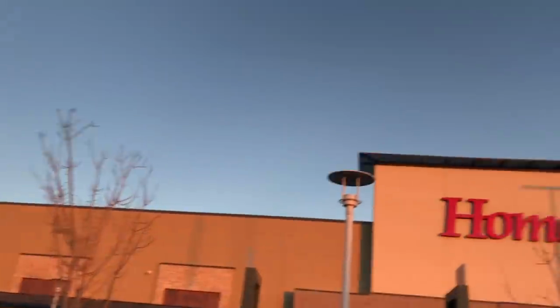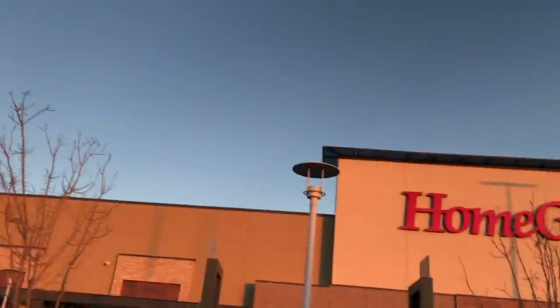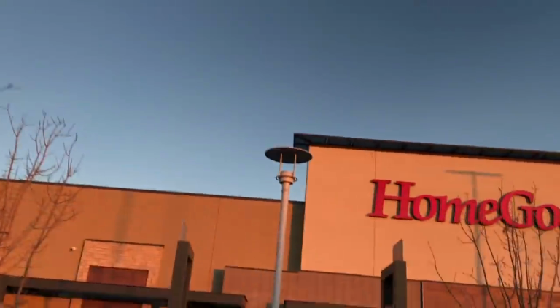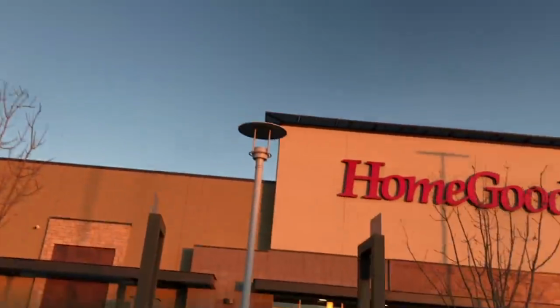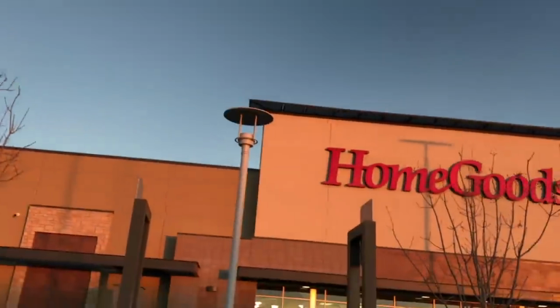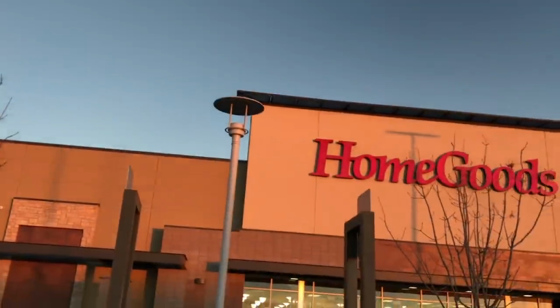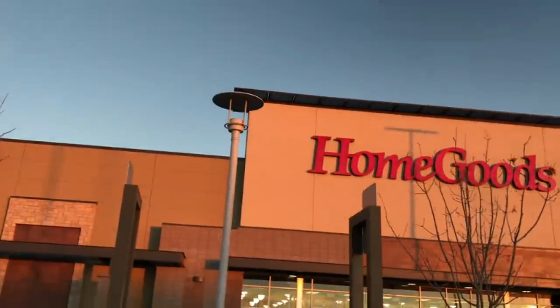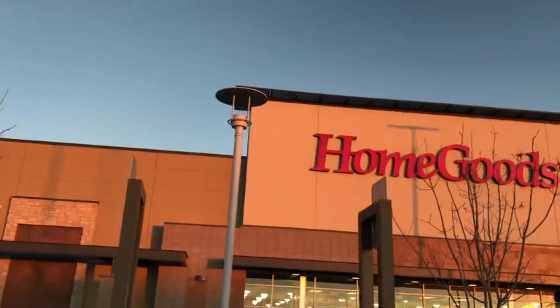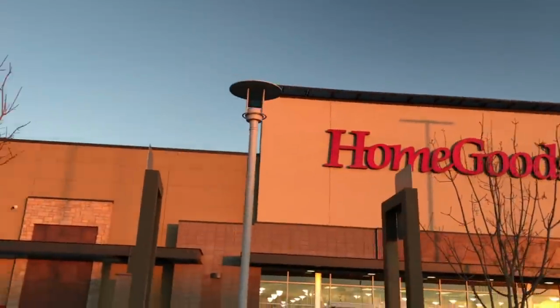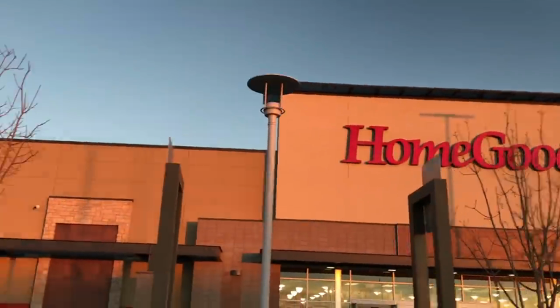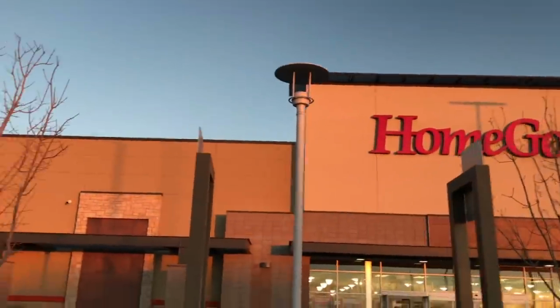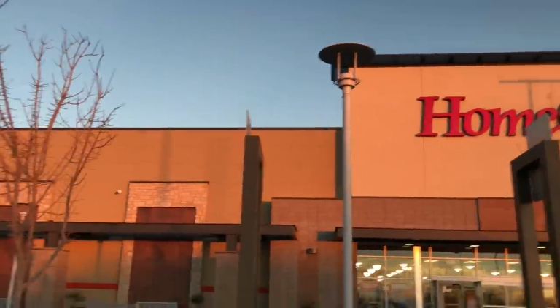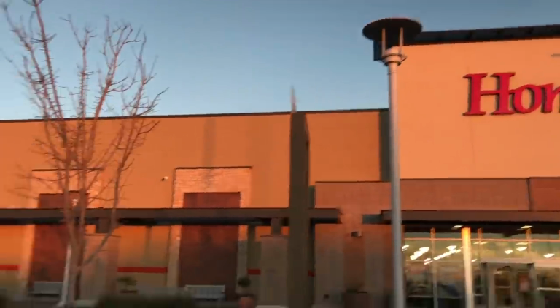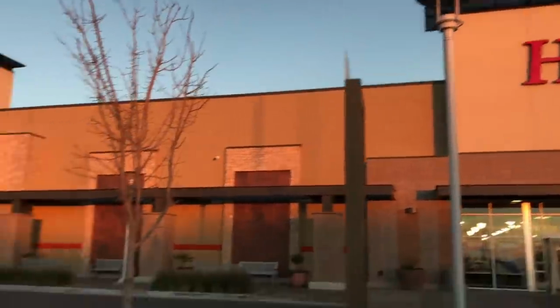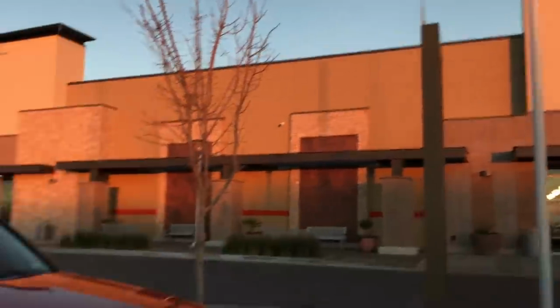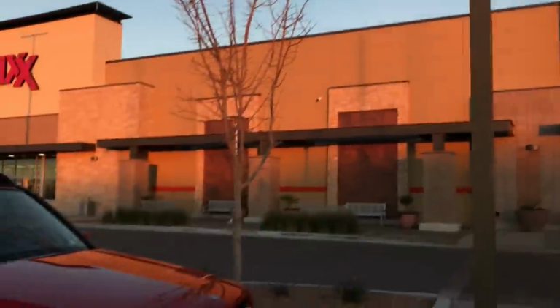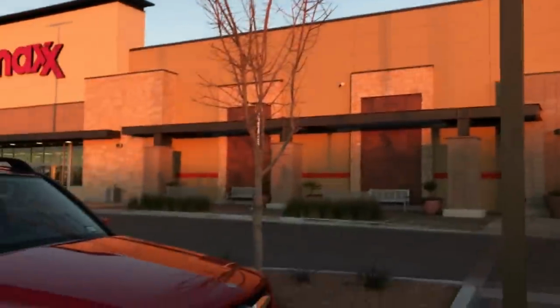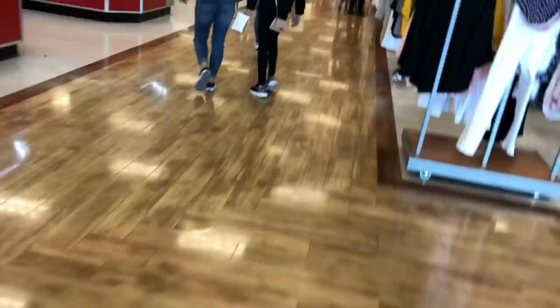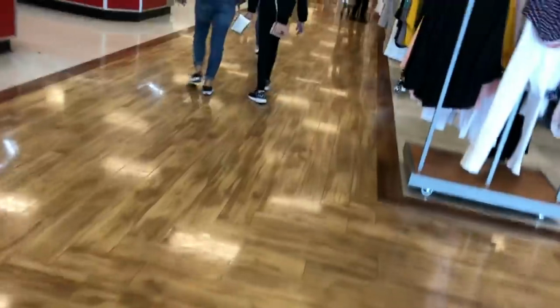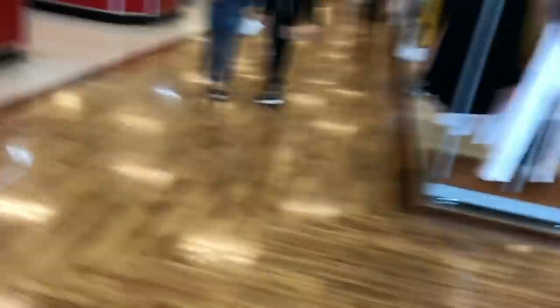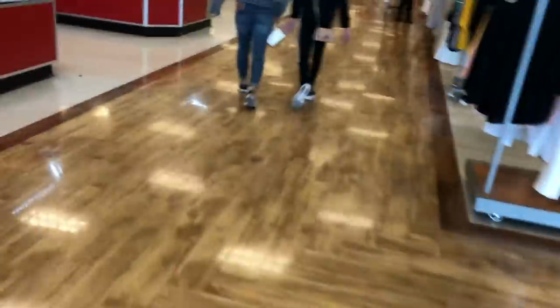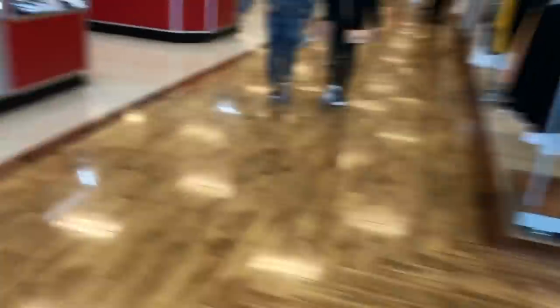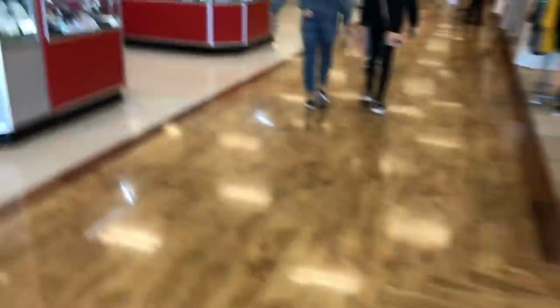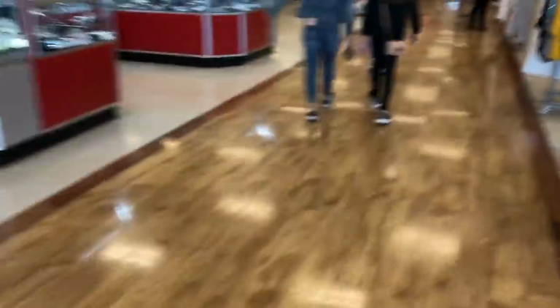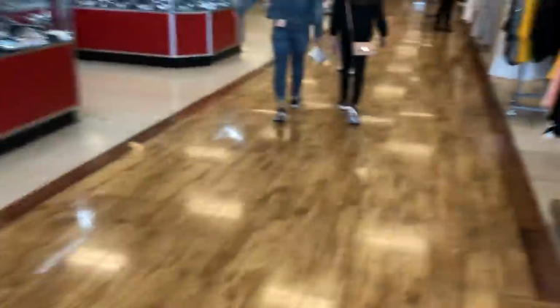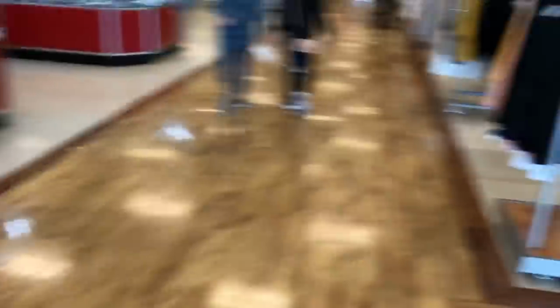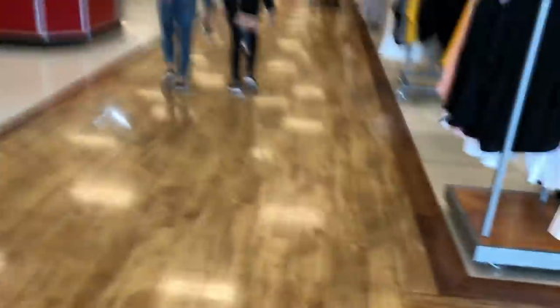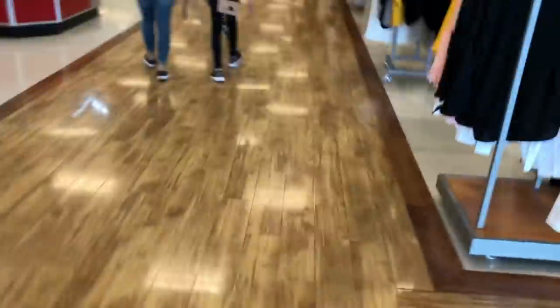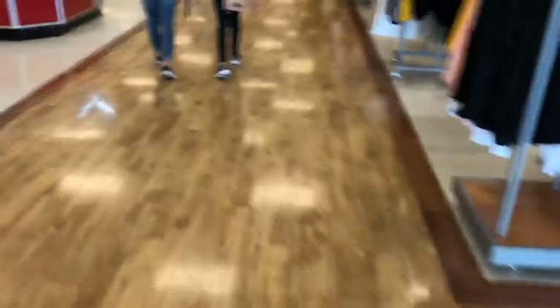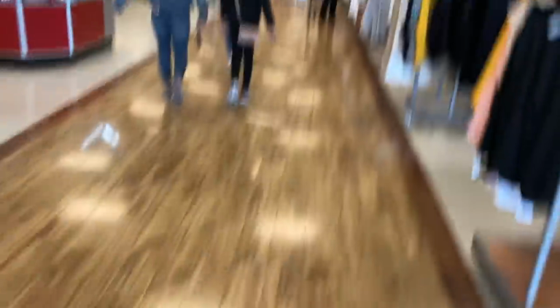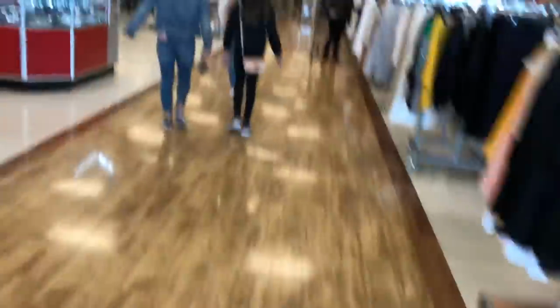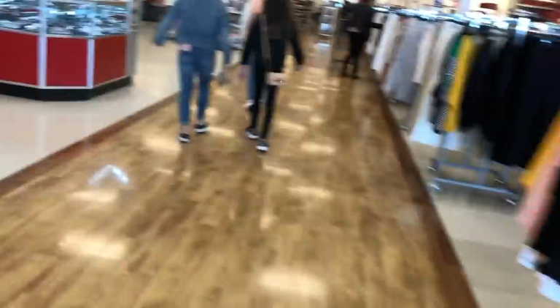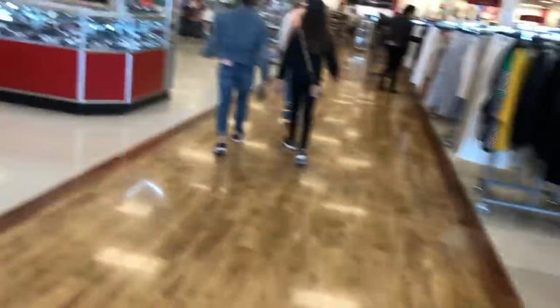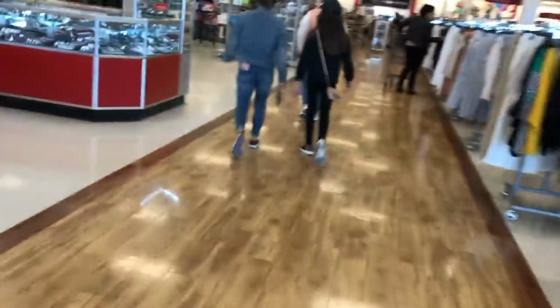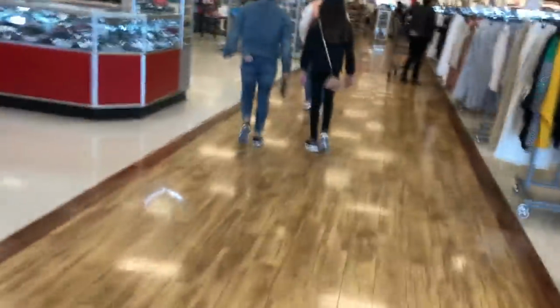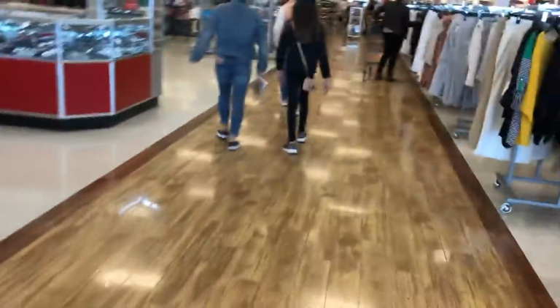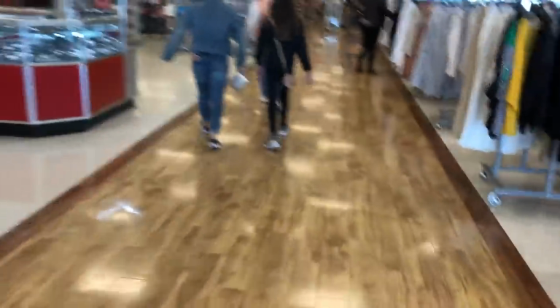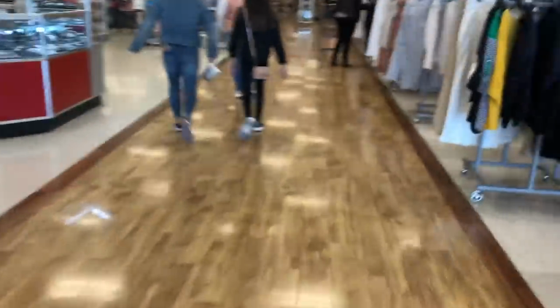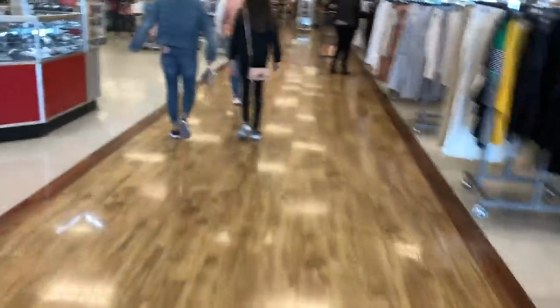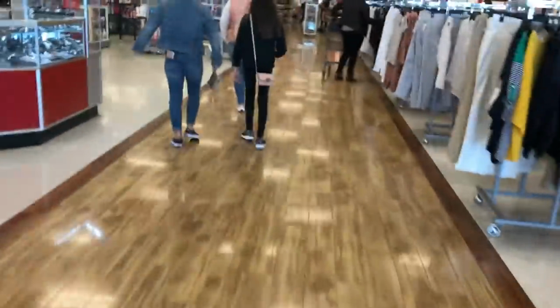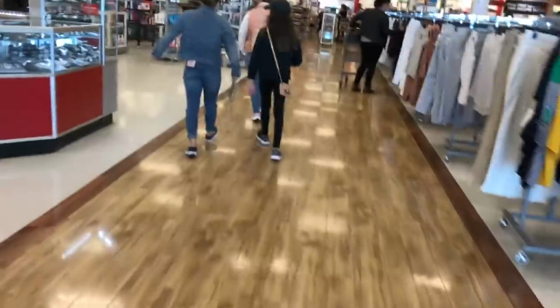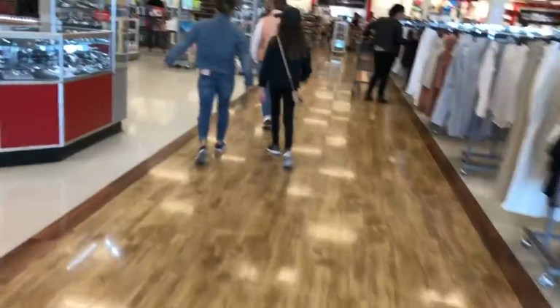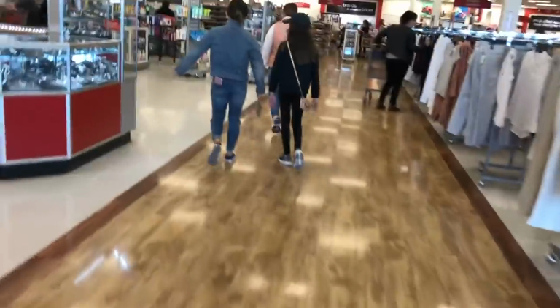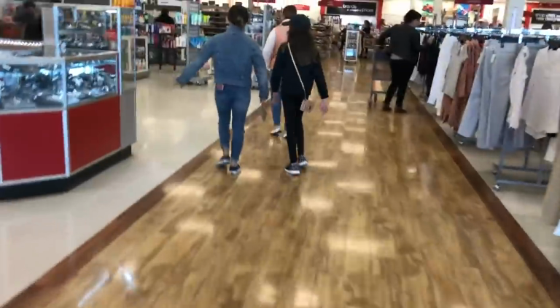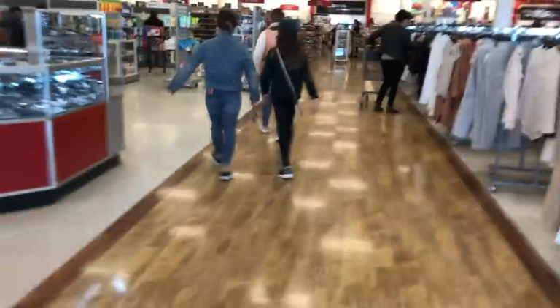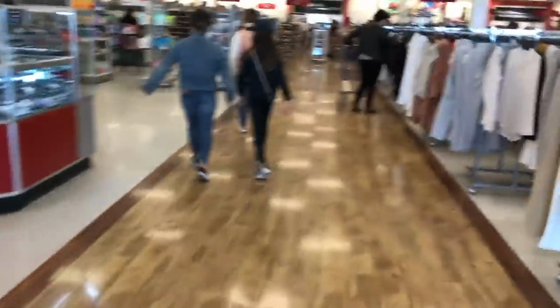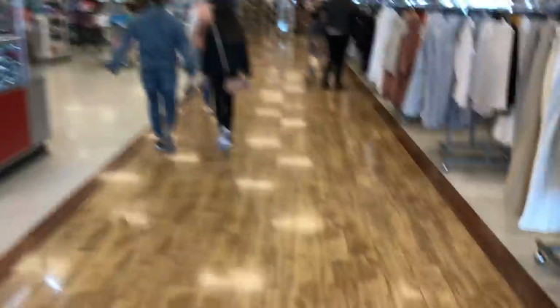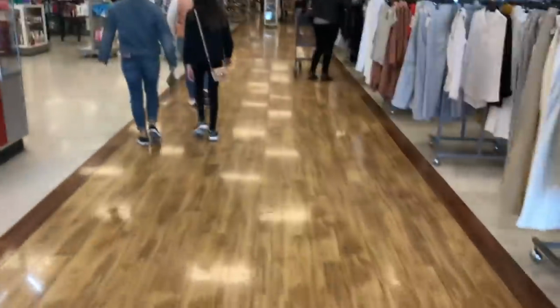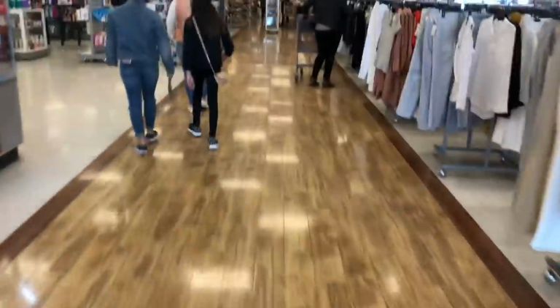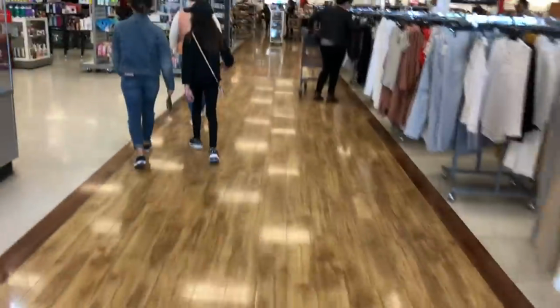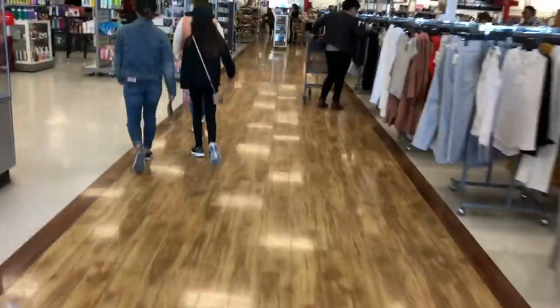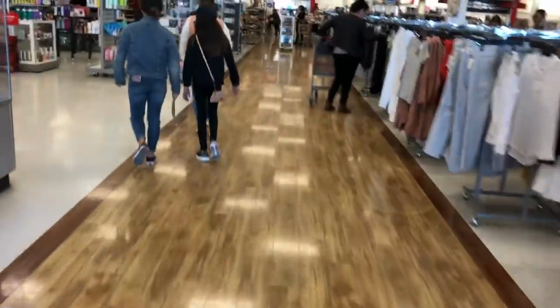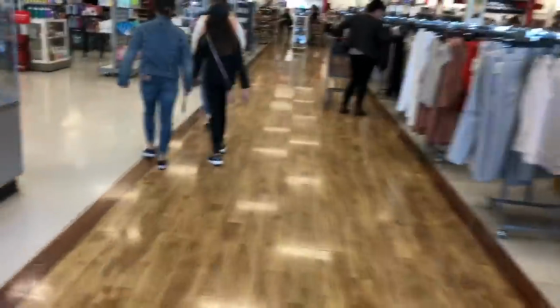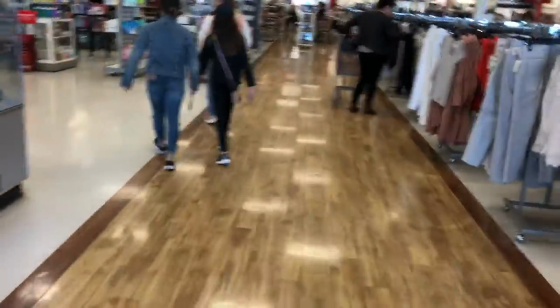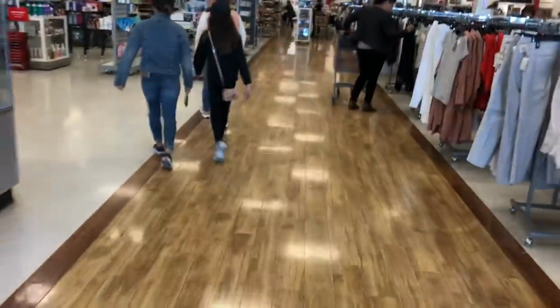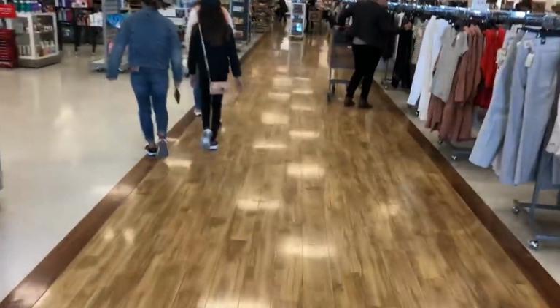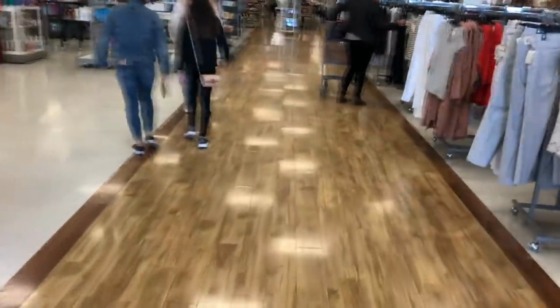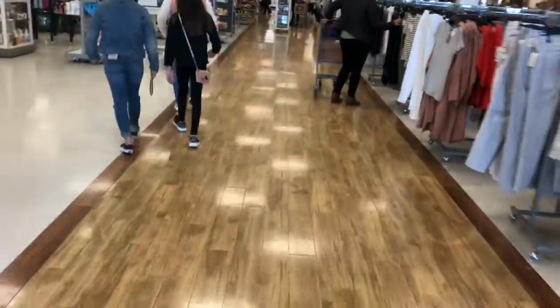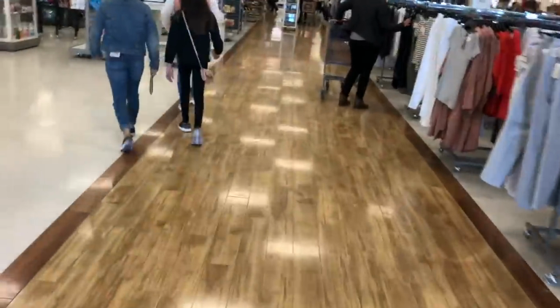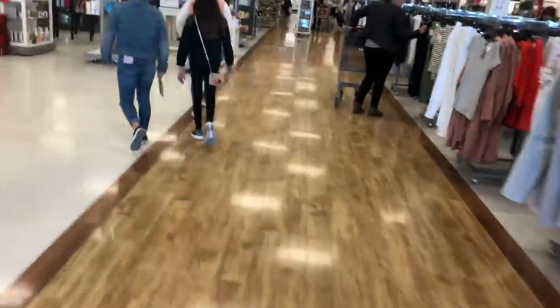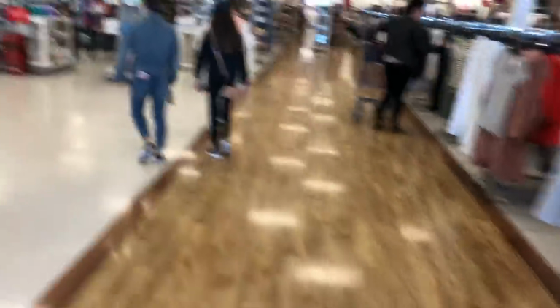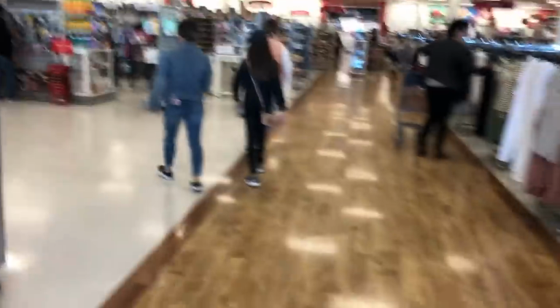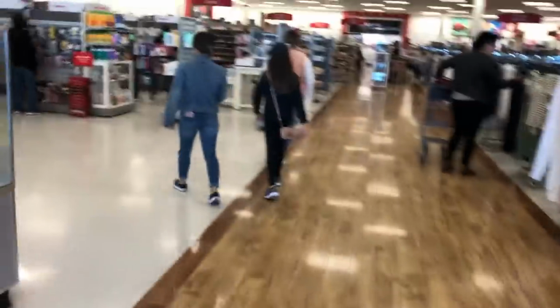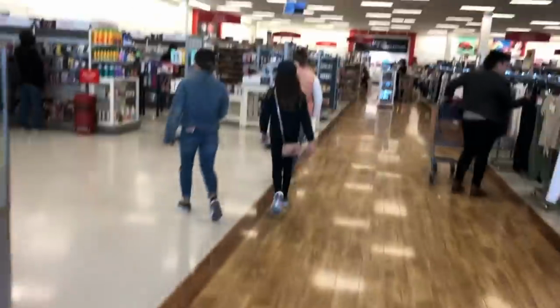Okay guys, we made it to TJ Maxx, and right next door is a Home Goods. So I'm here with my mom and I'm going straight to the beauty section.